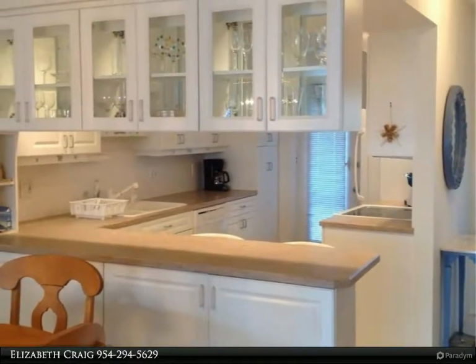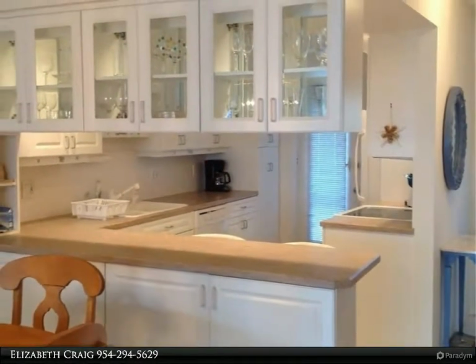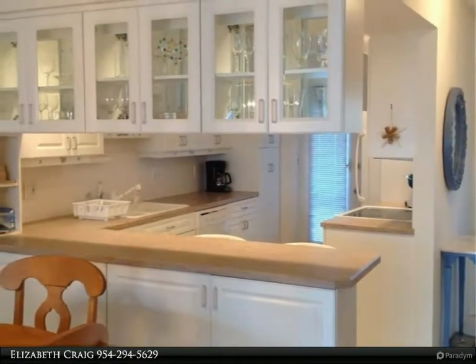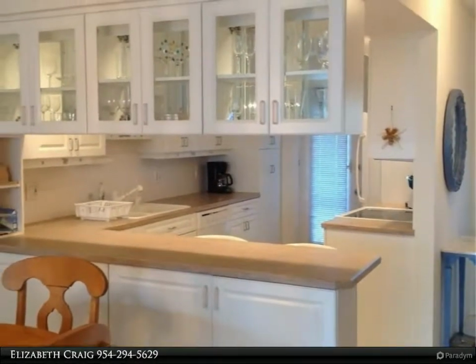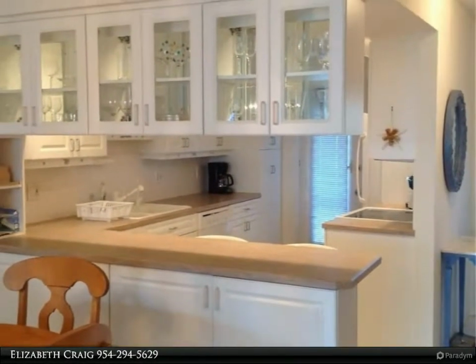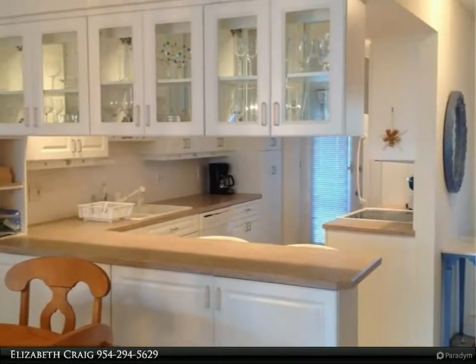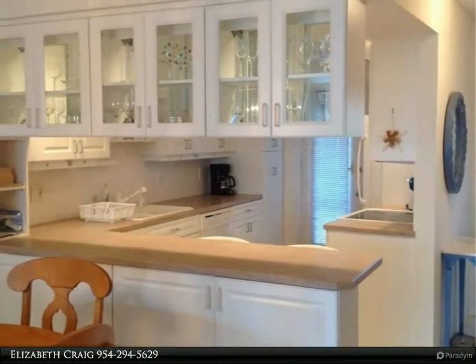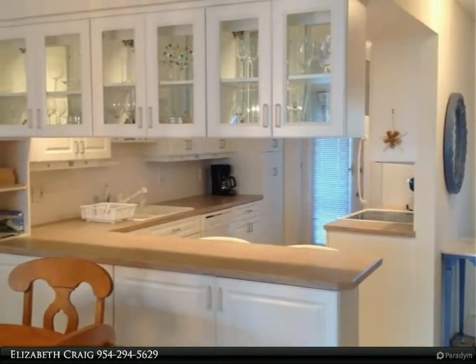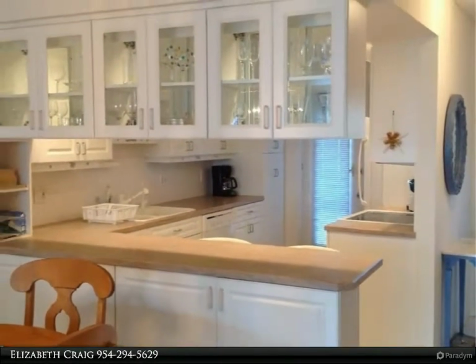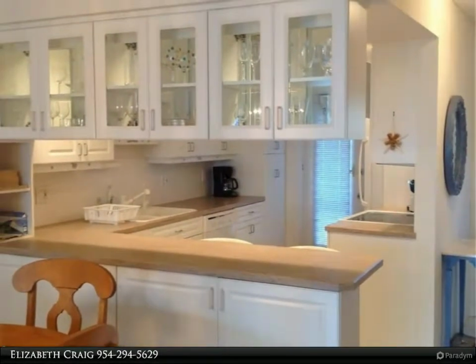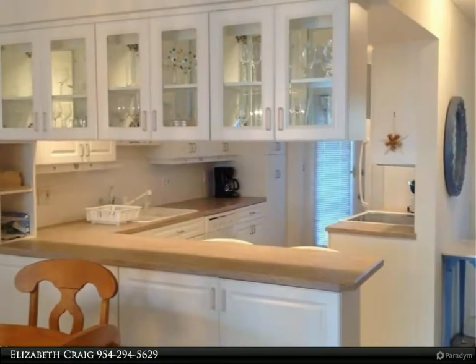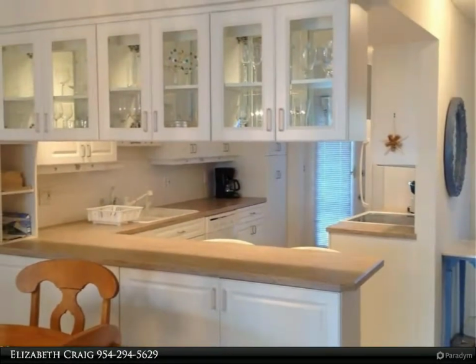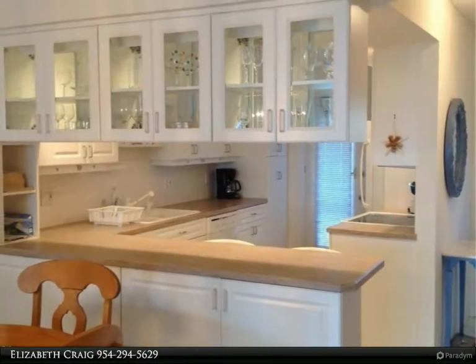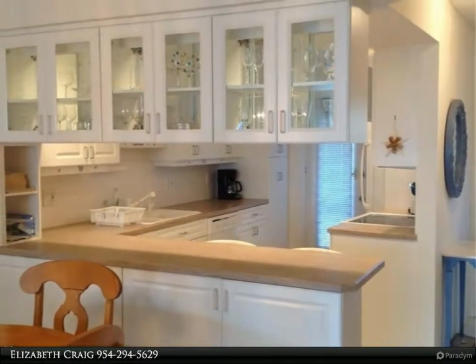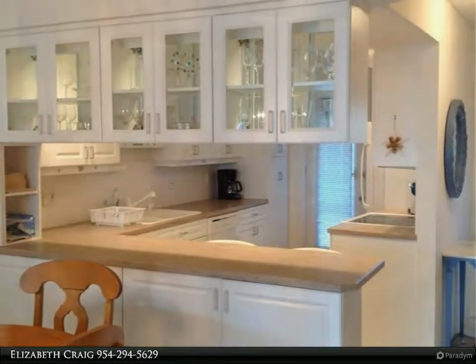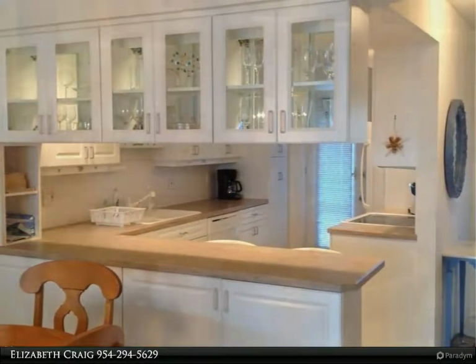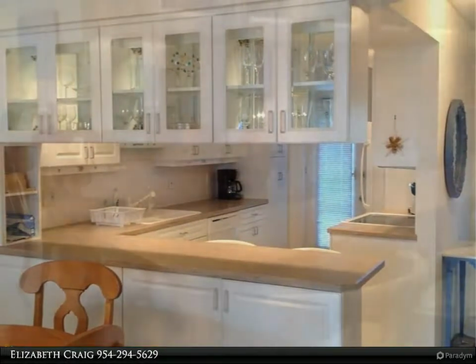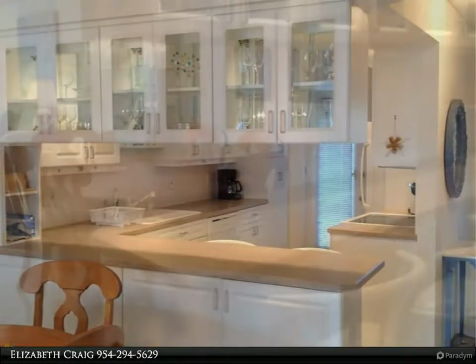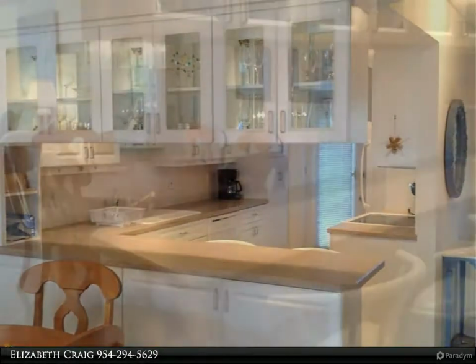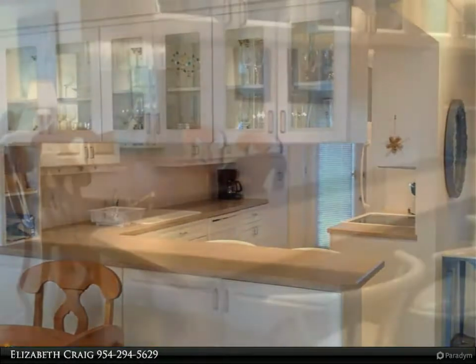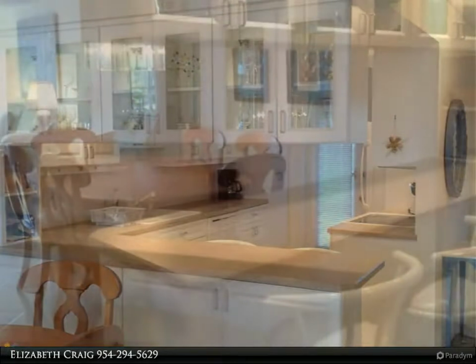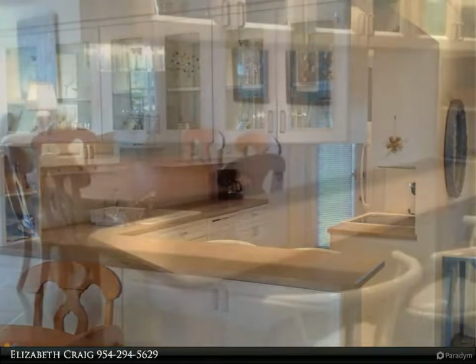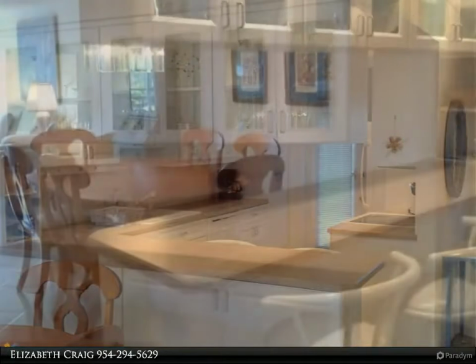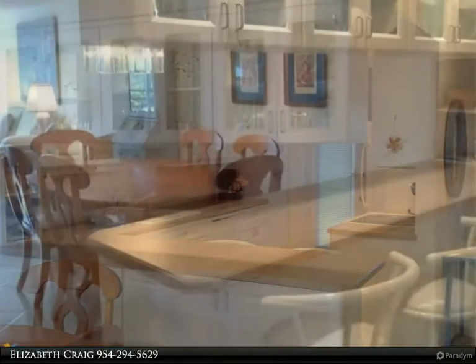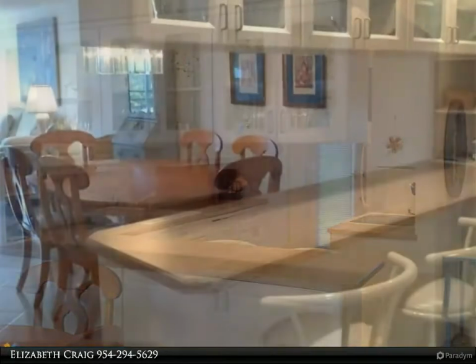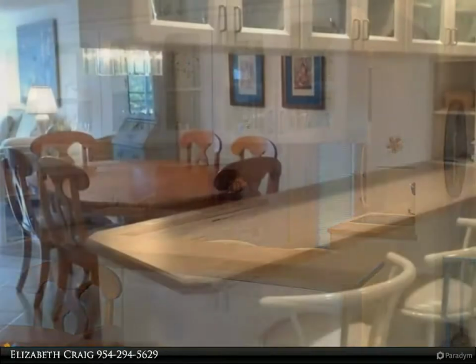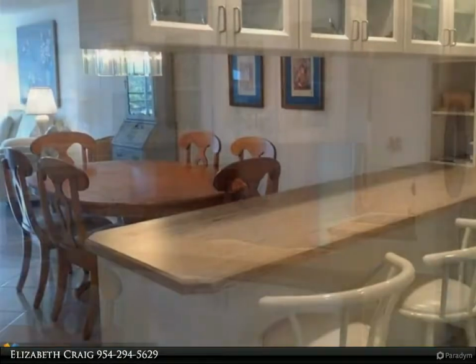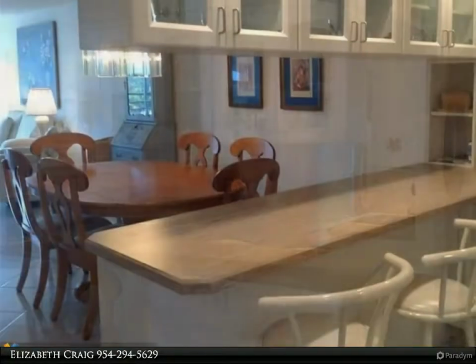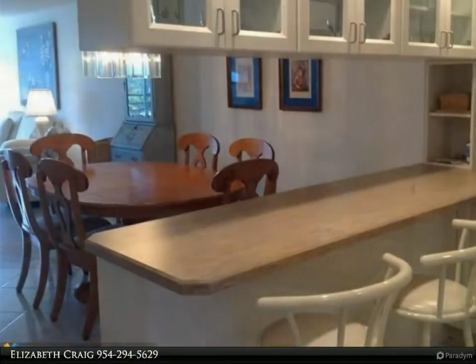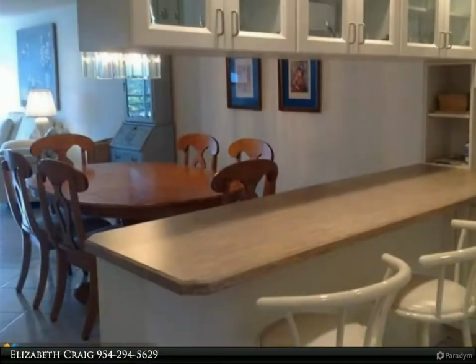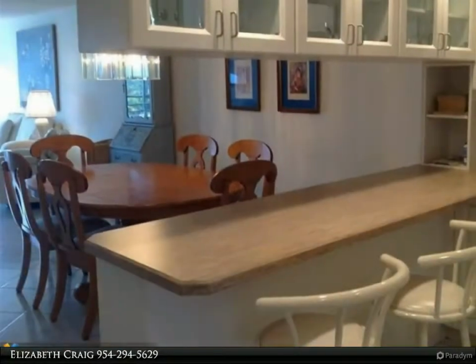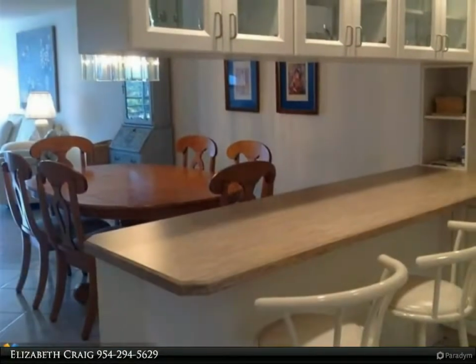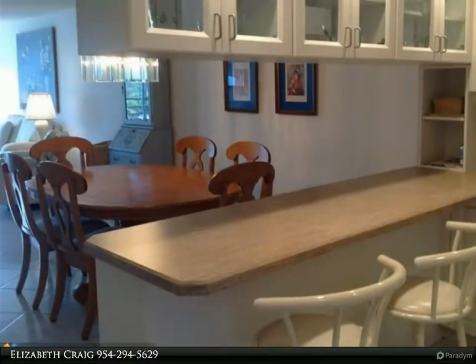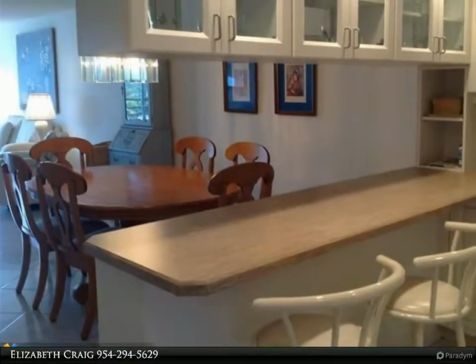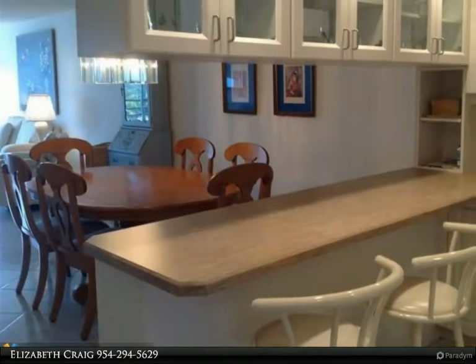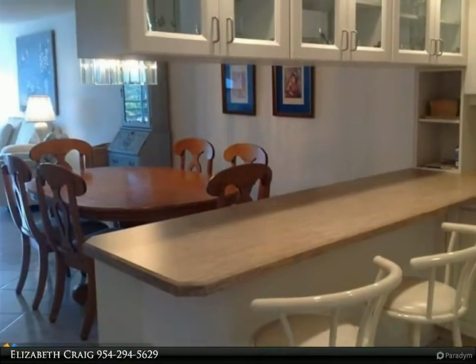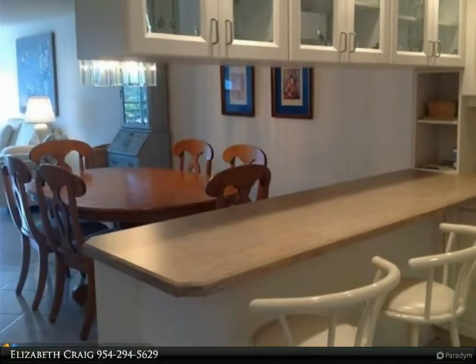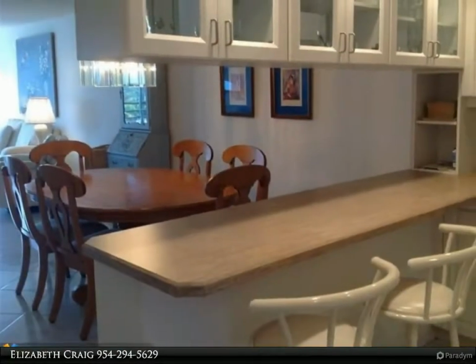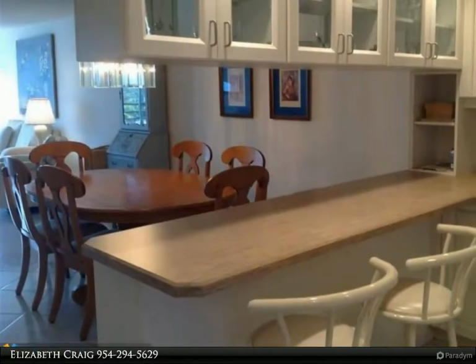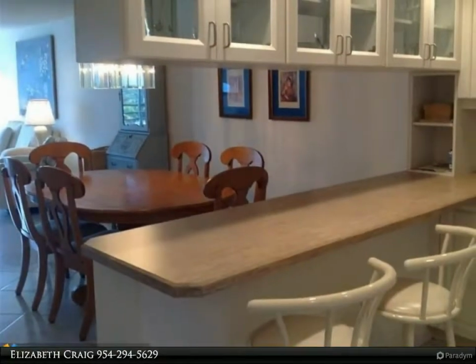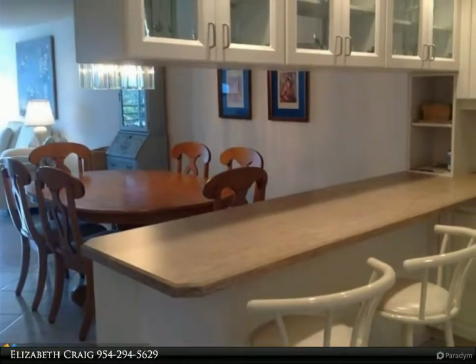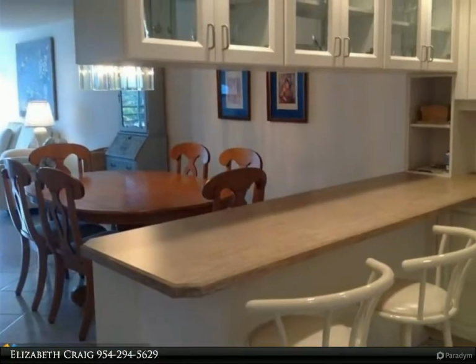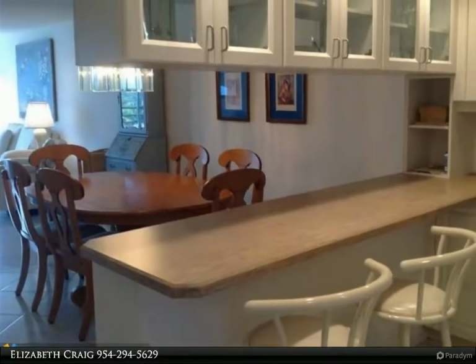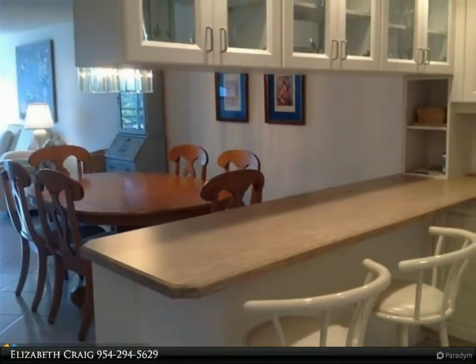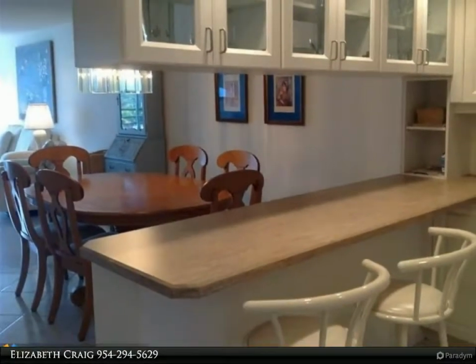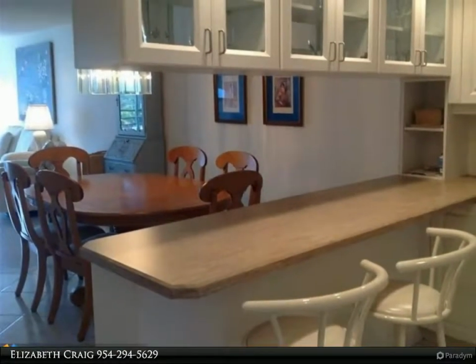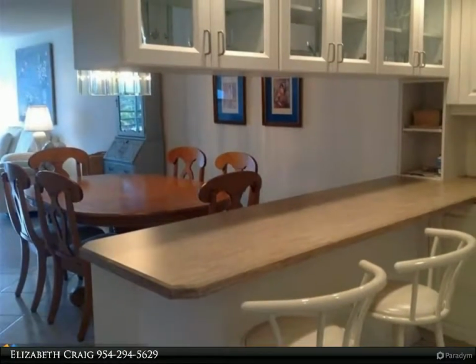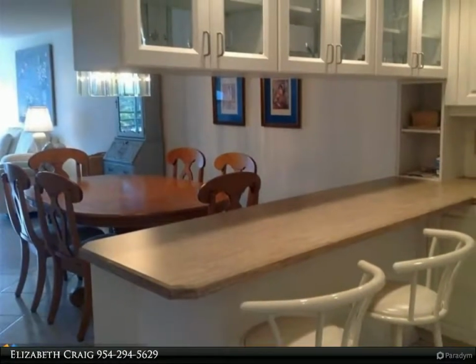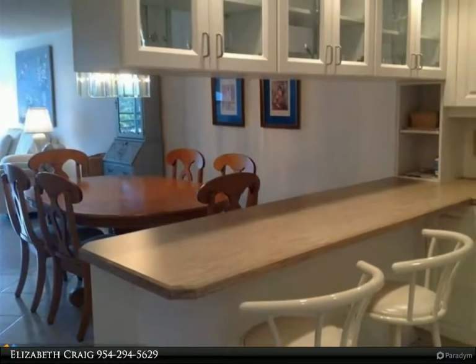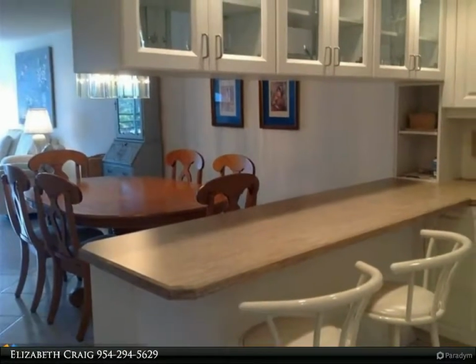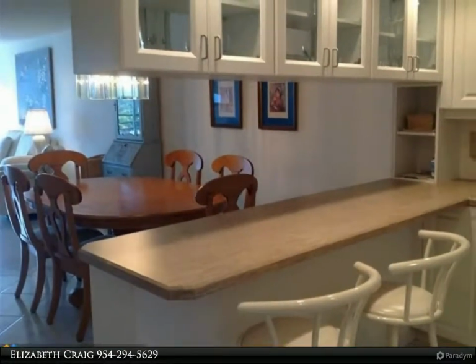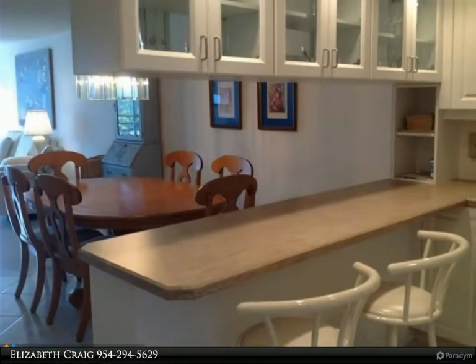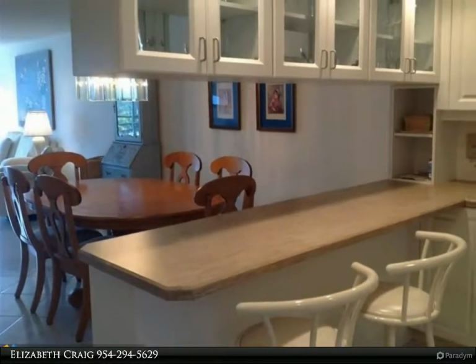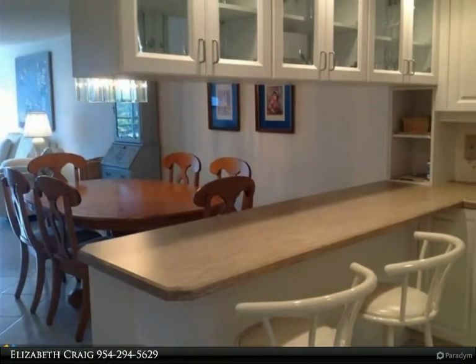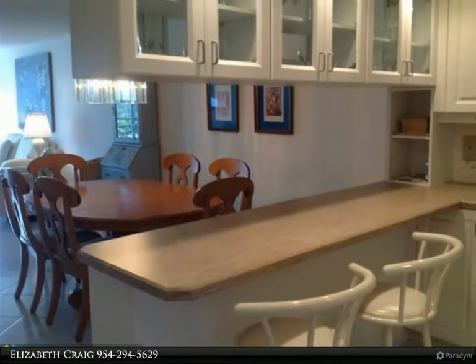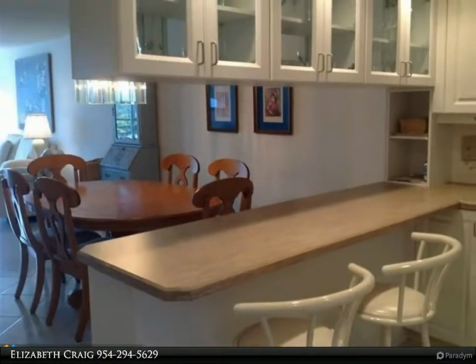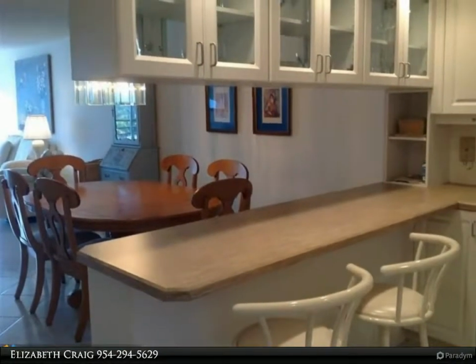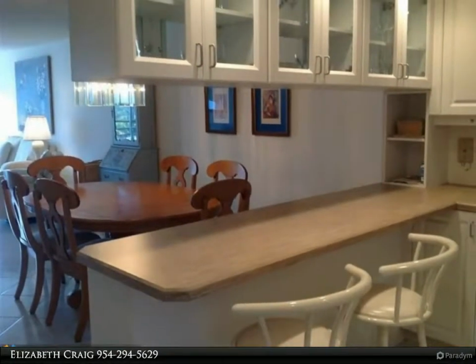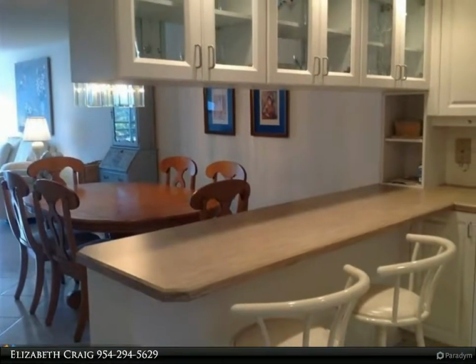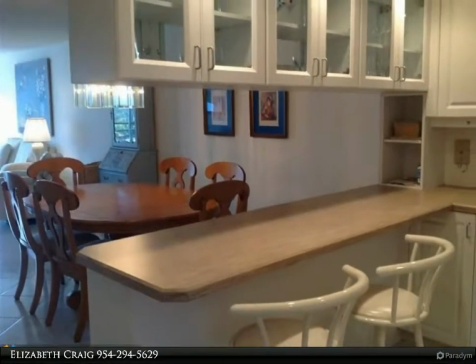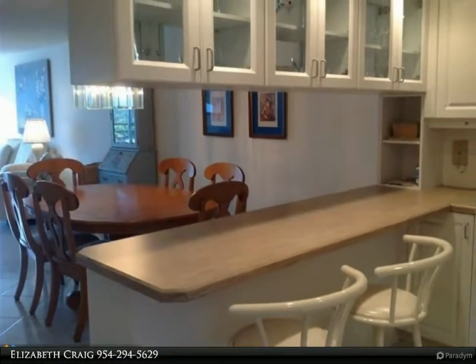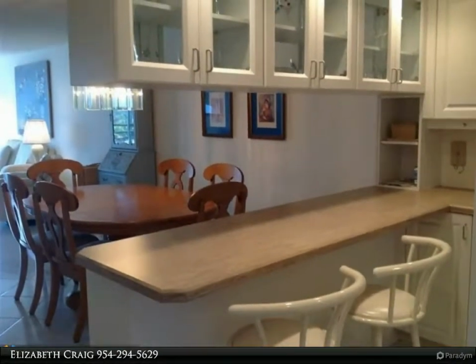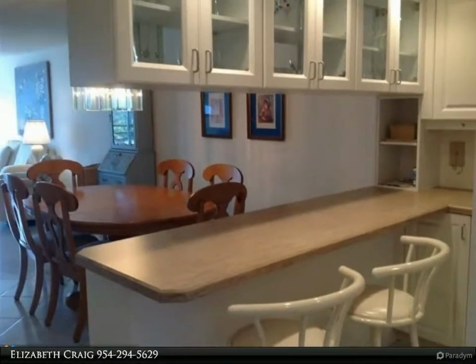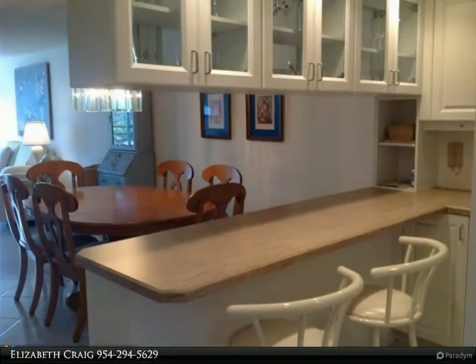Newer white kitchen cabinets with handy pull-outs and pantry. Open breakfast counter perfect for buffet entertaining.